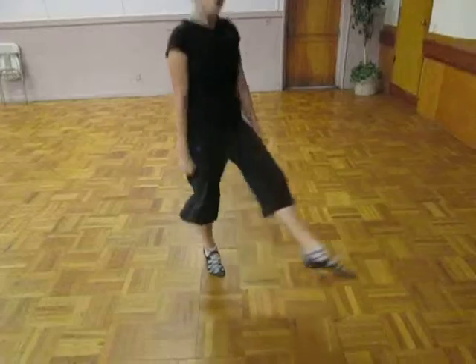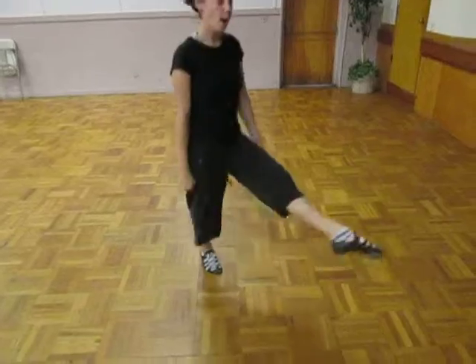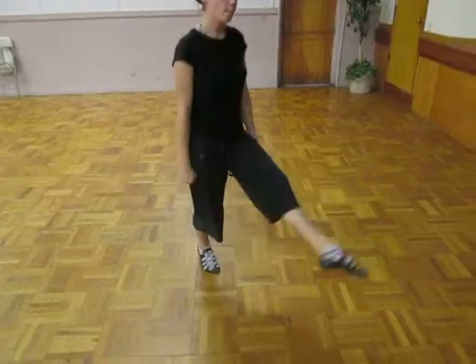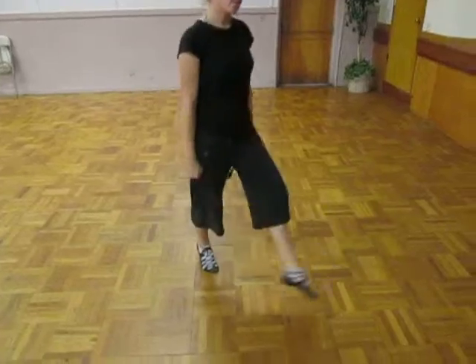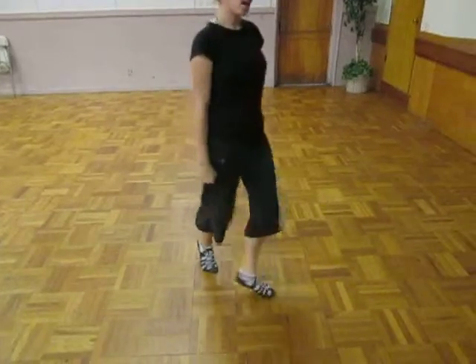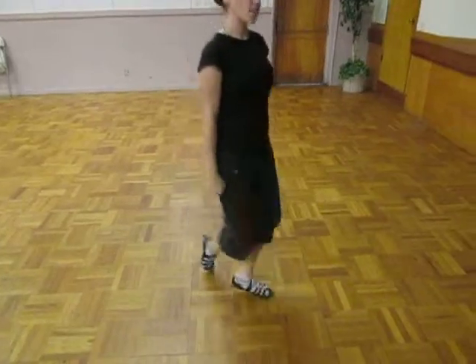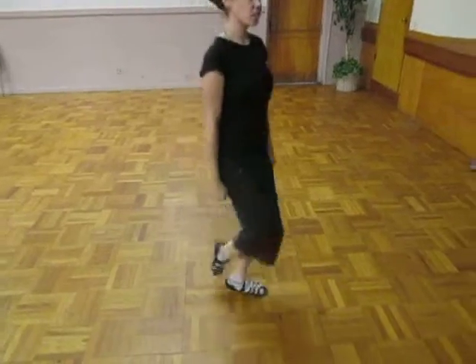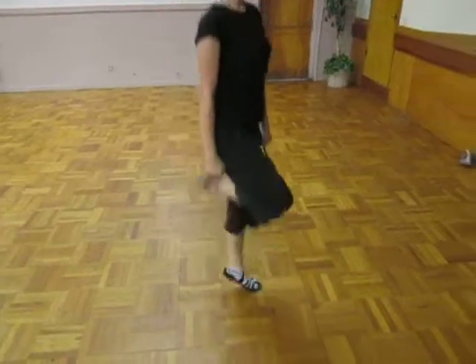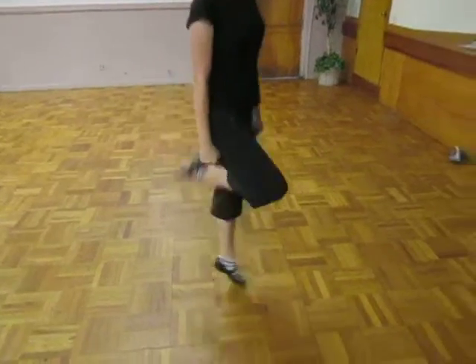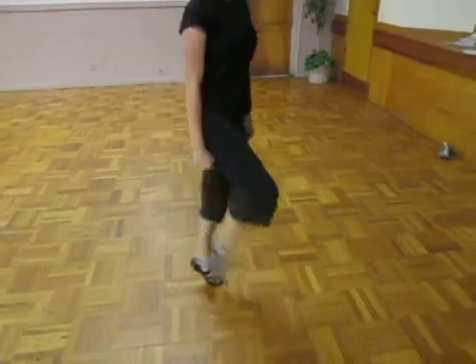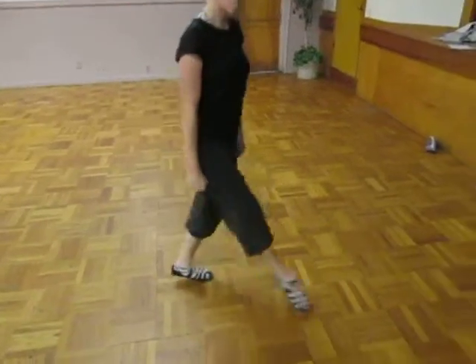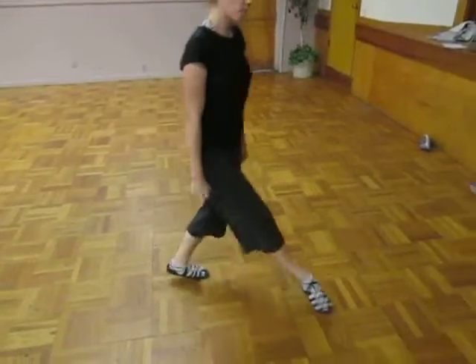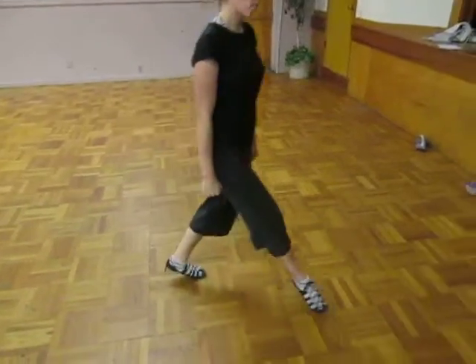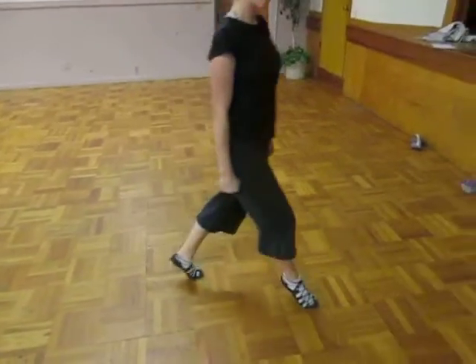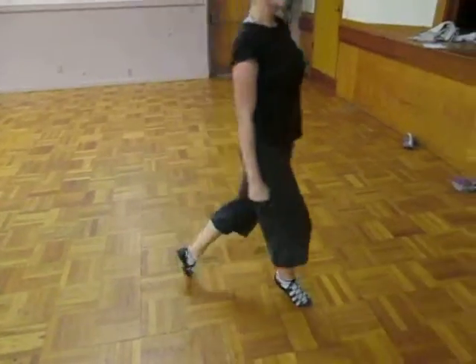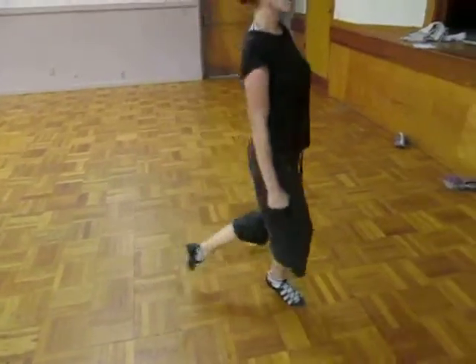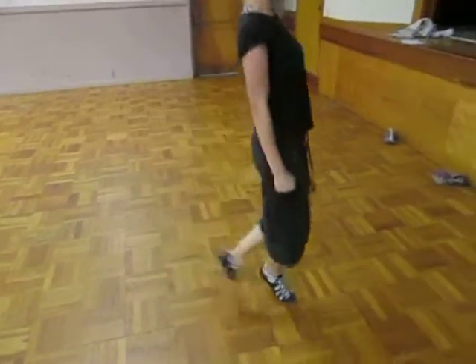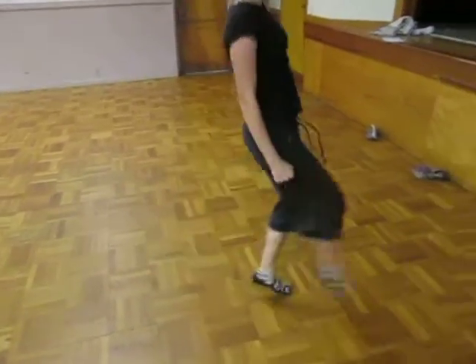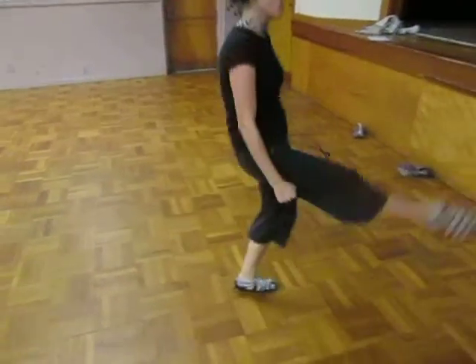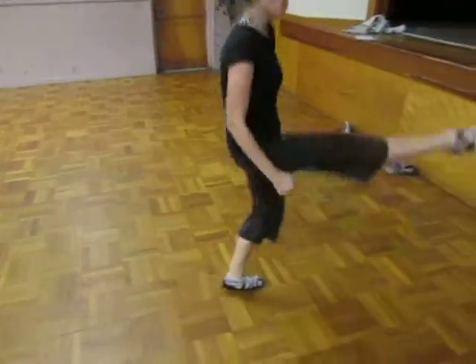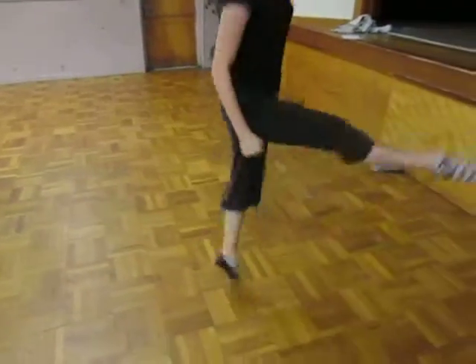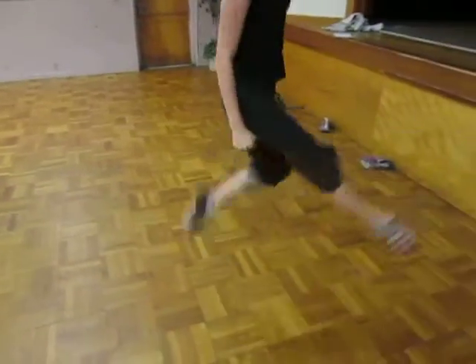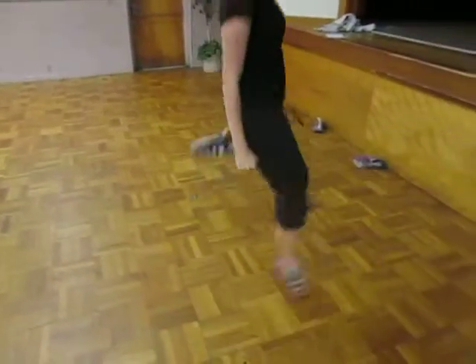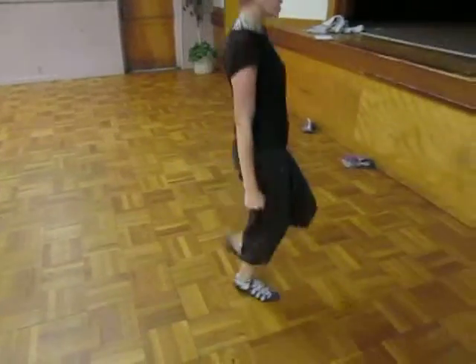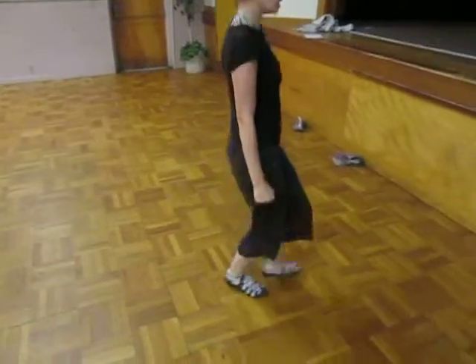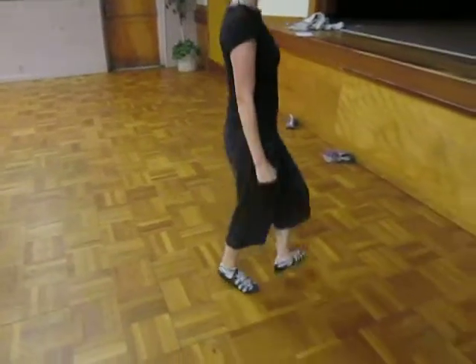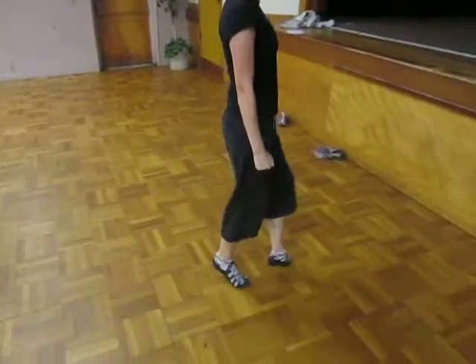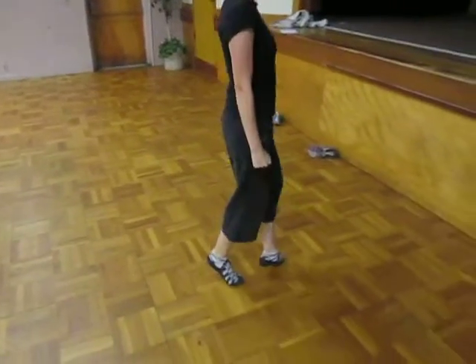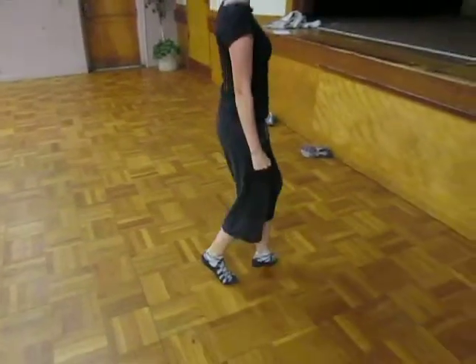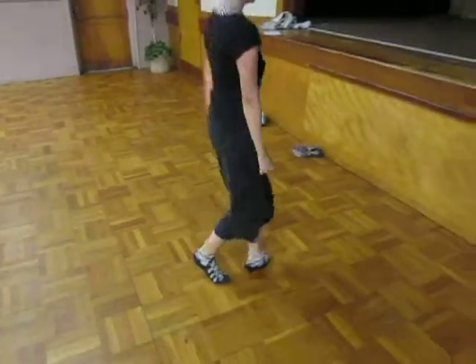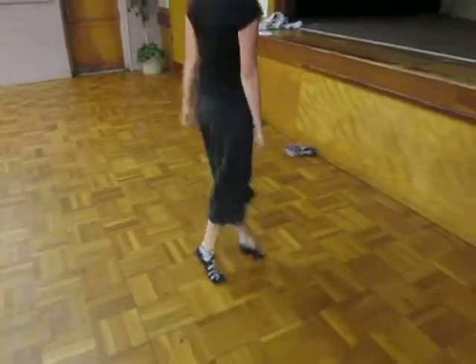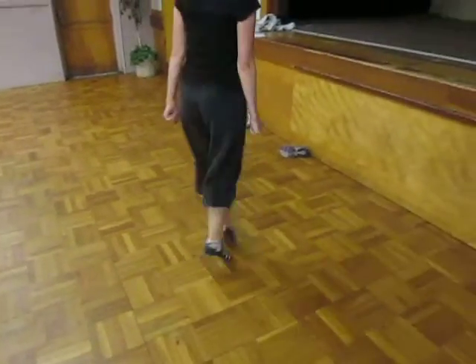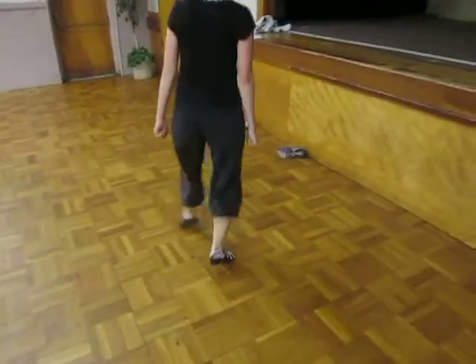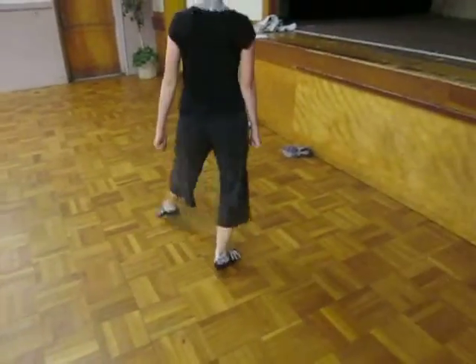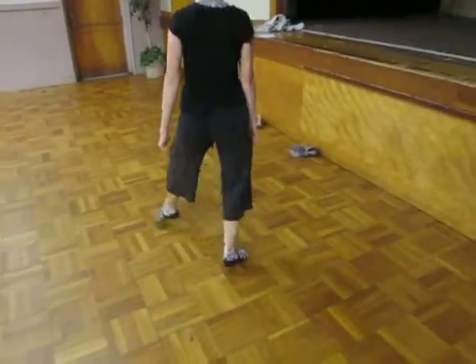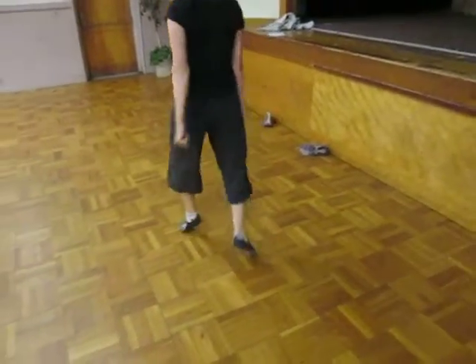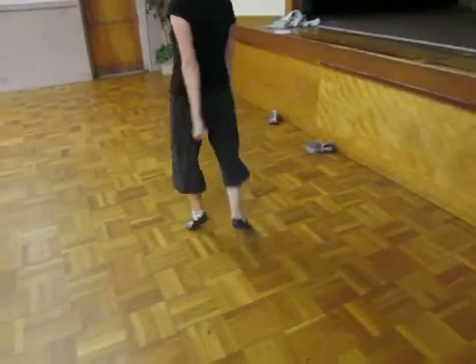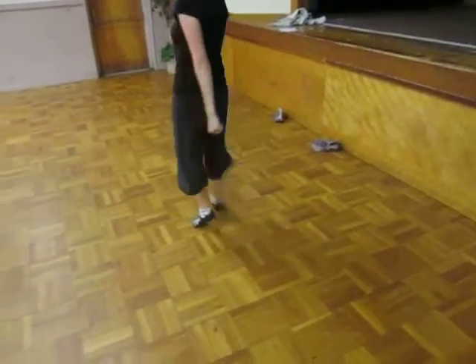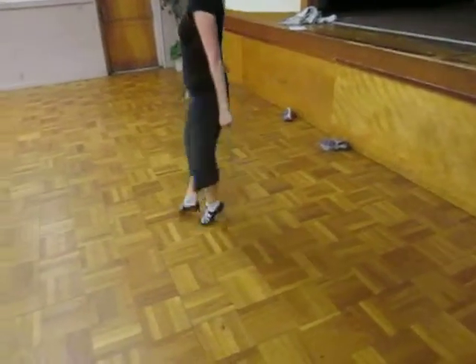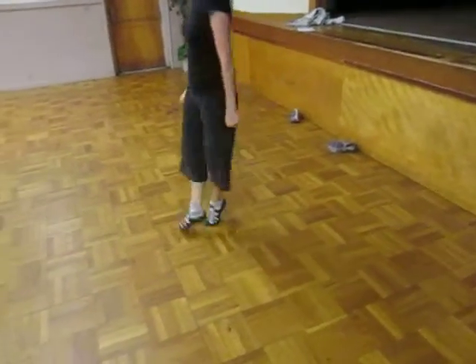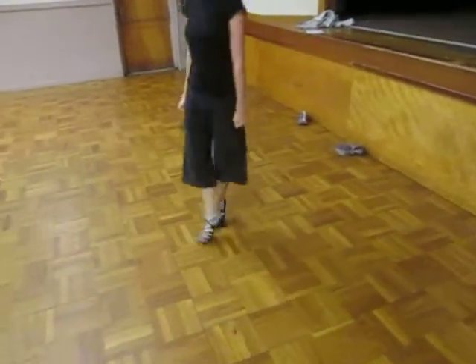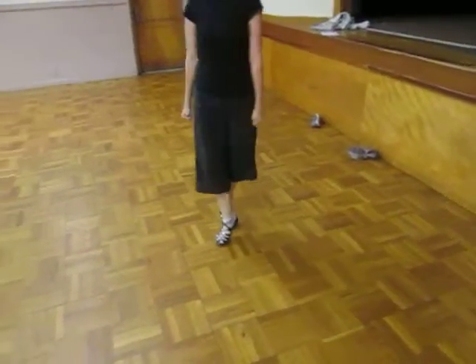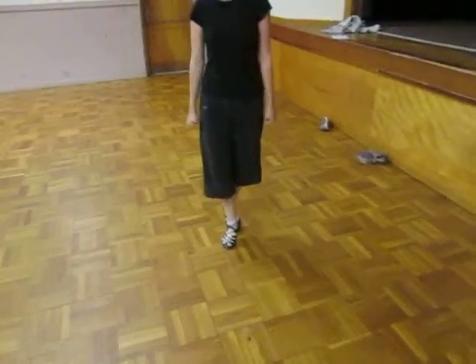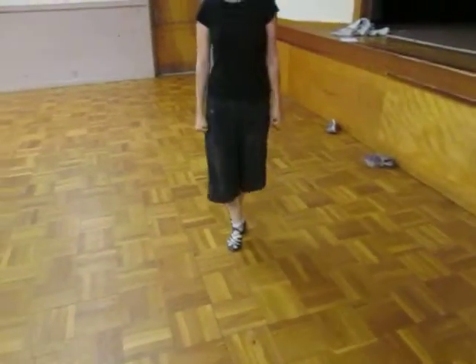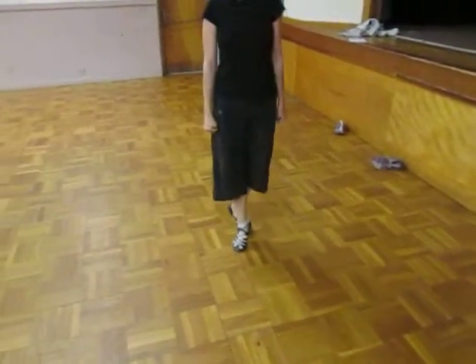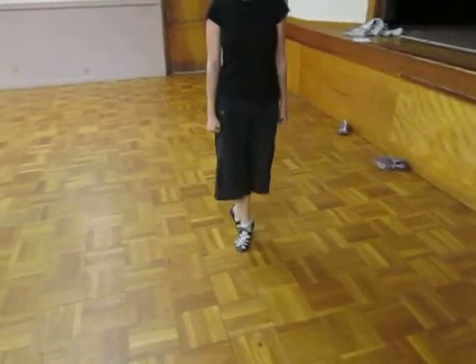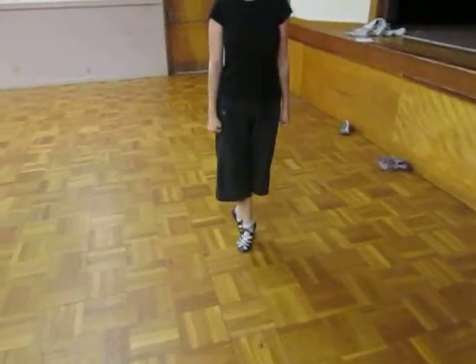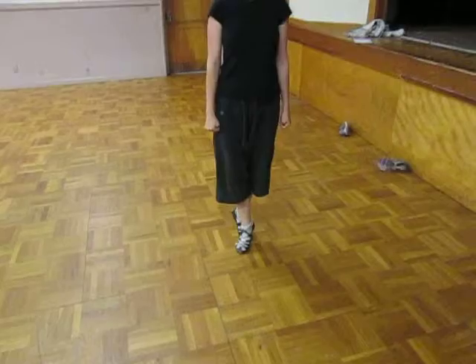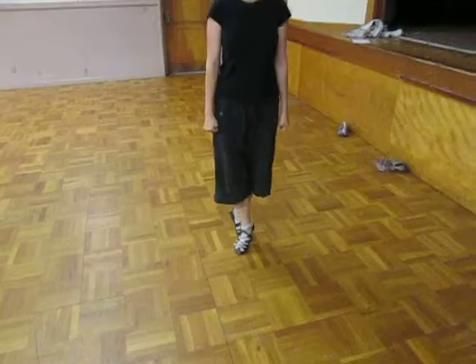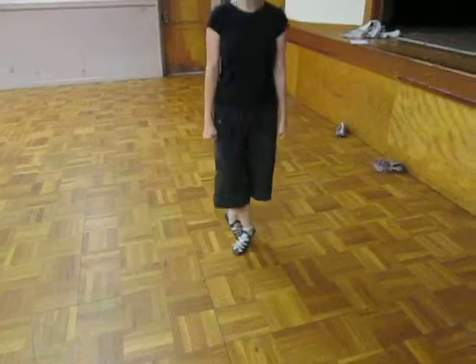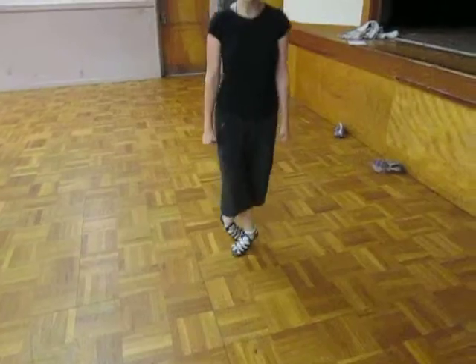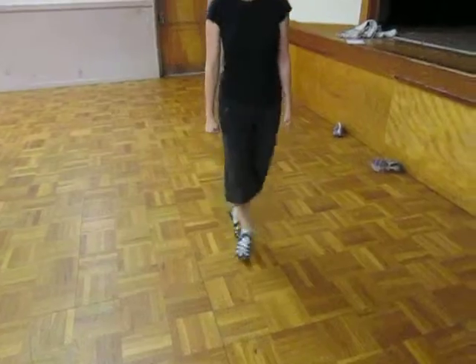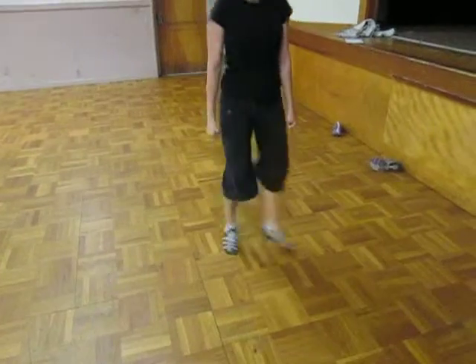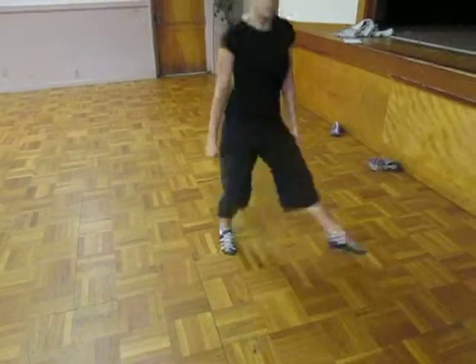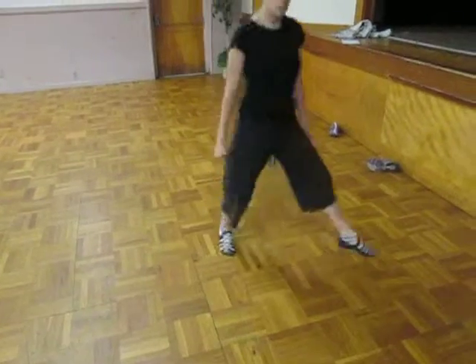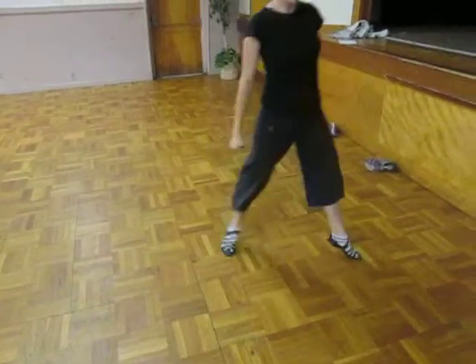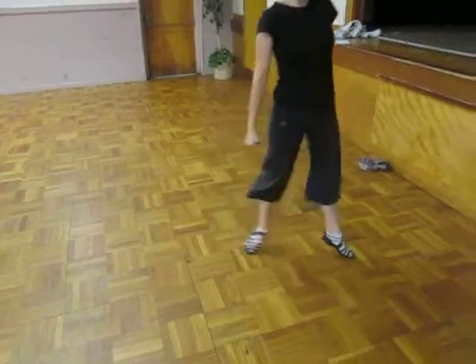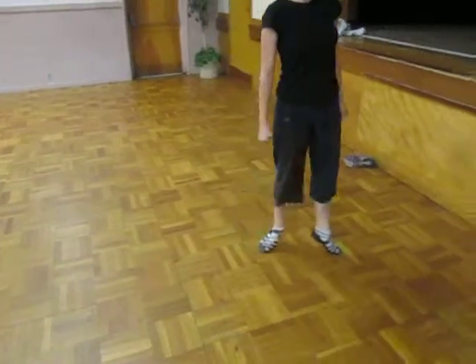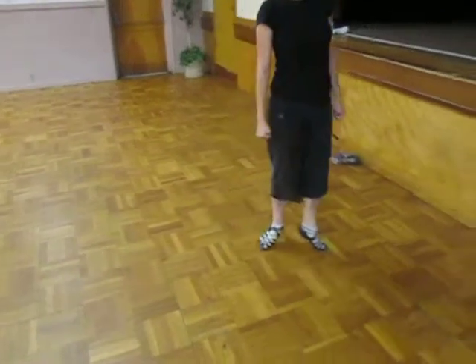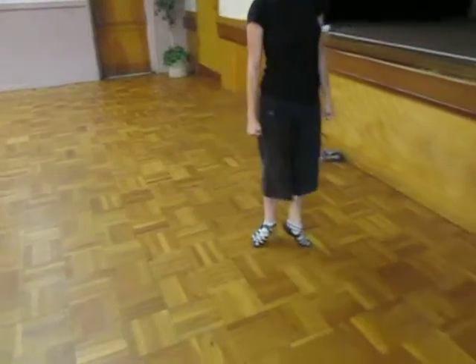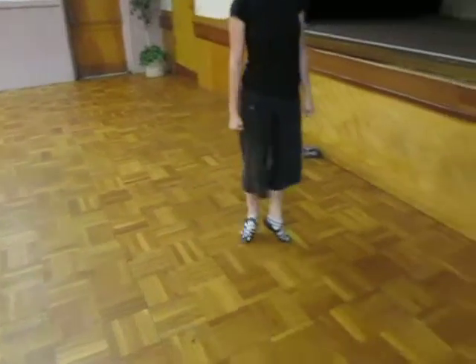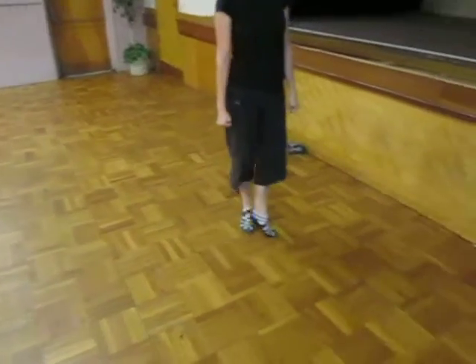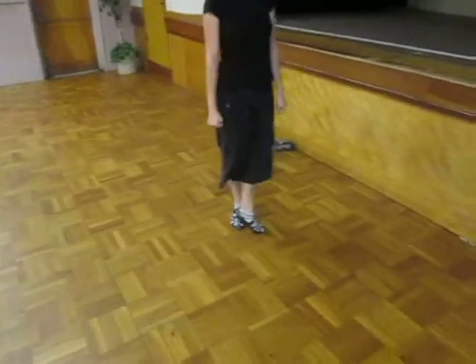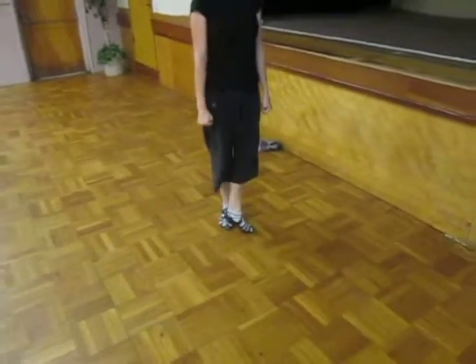Hop left, hop right, step over and down. Hop, one, two, three, and slide down.